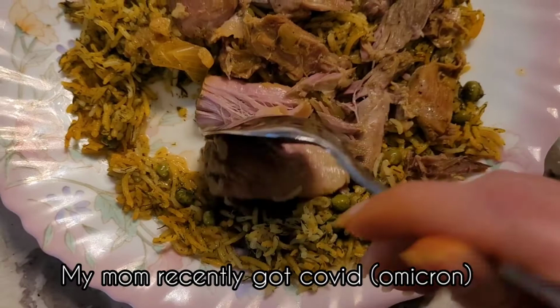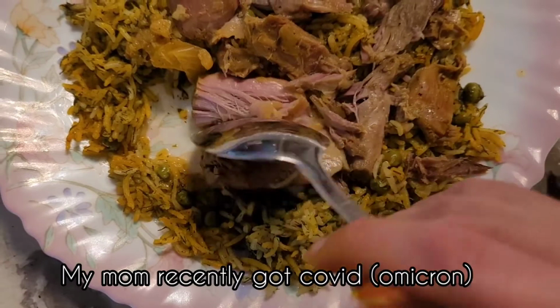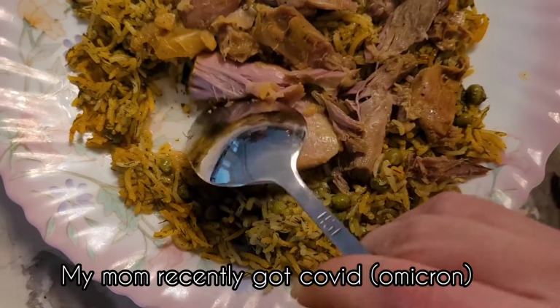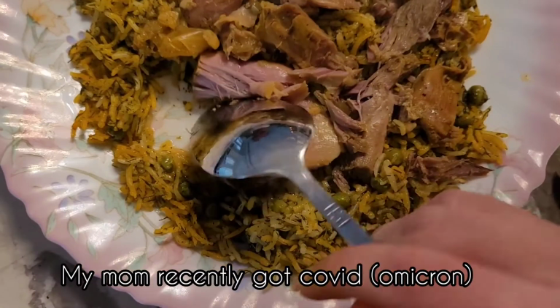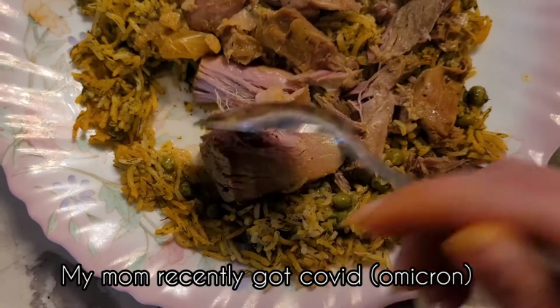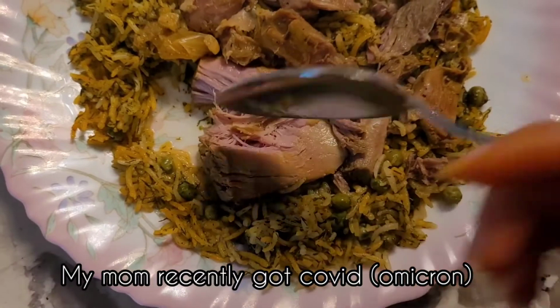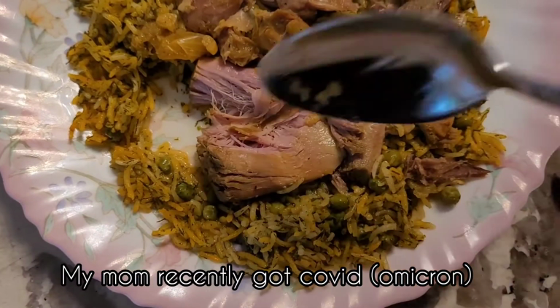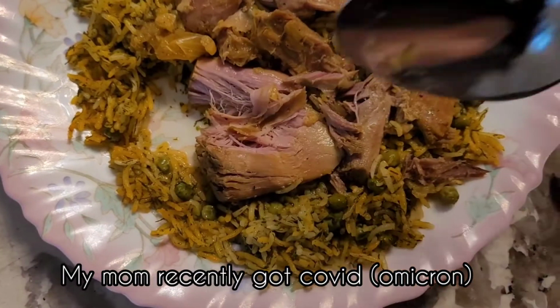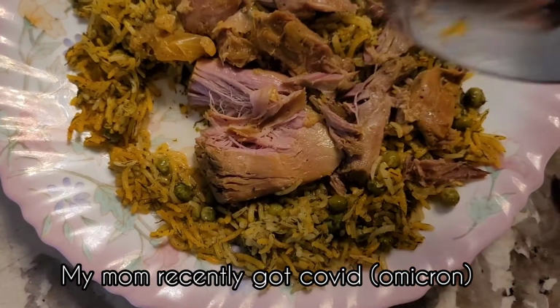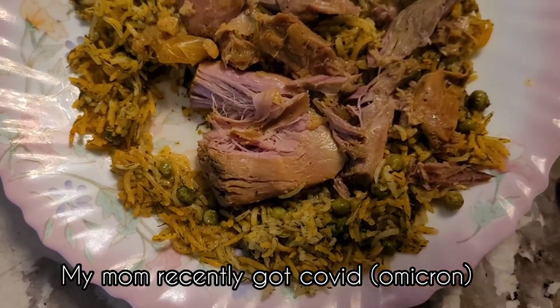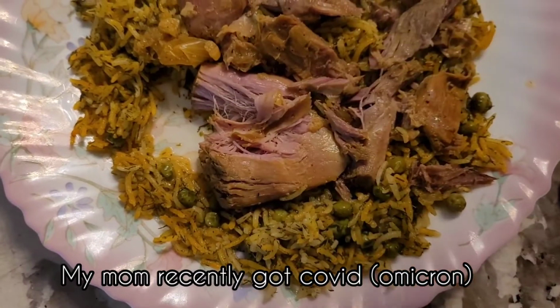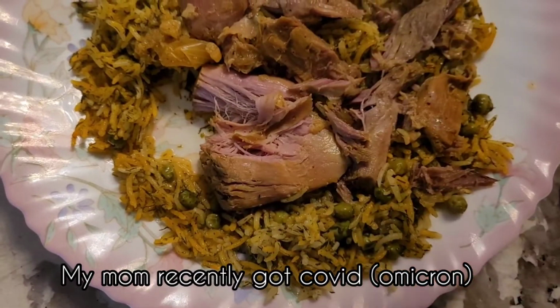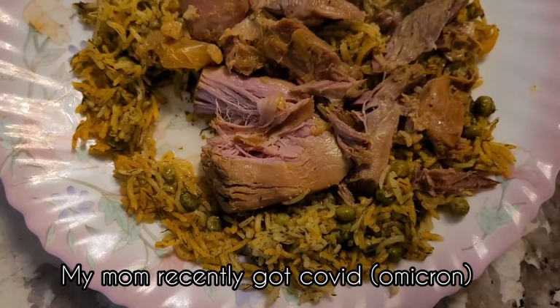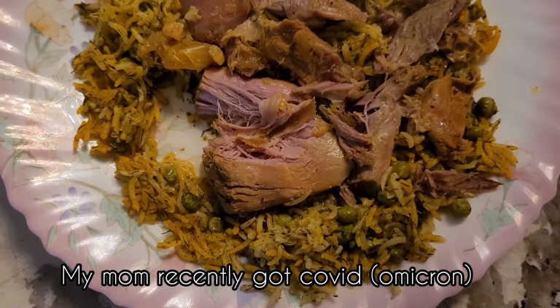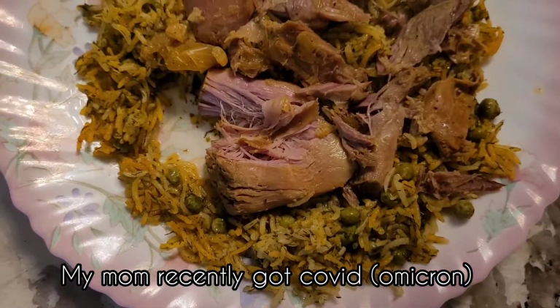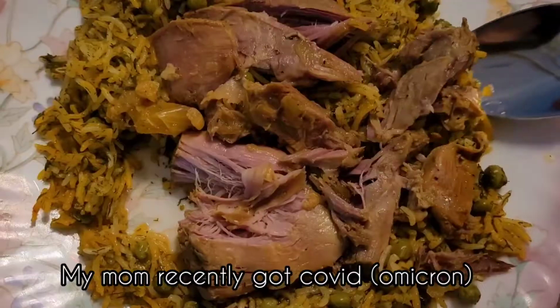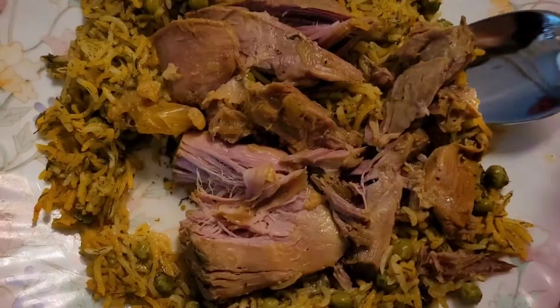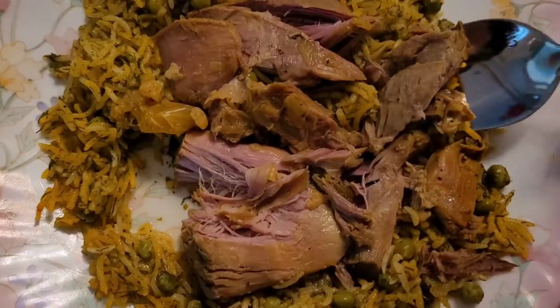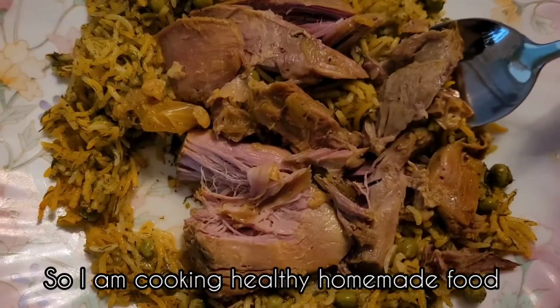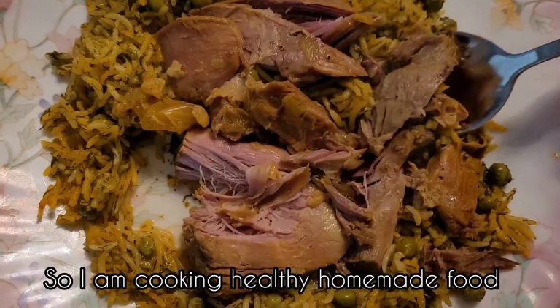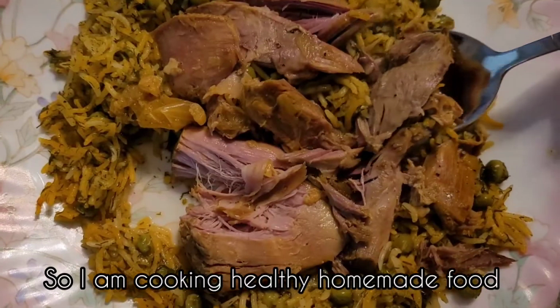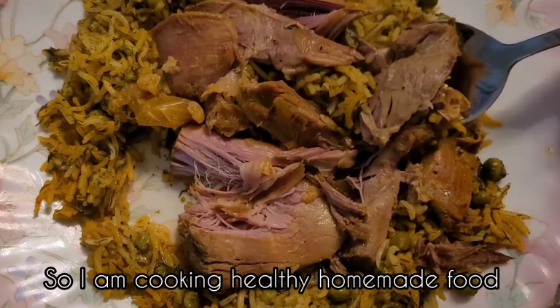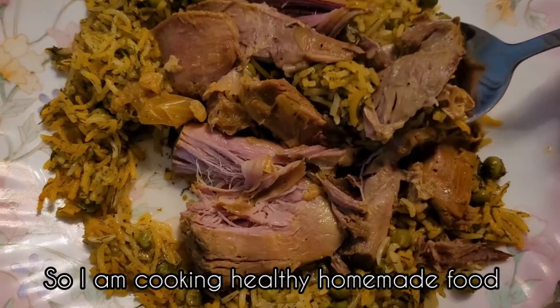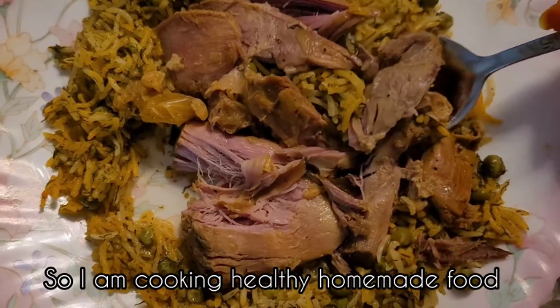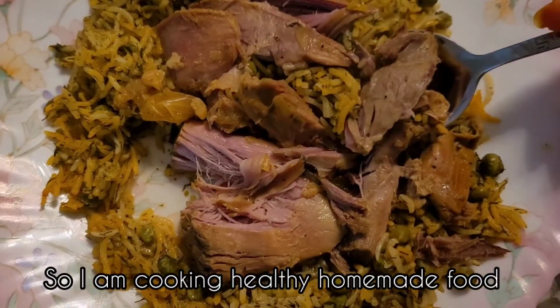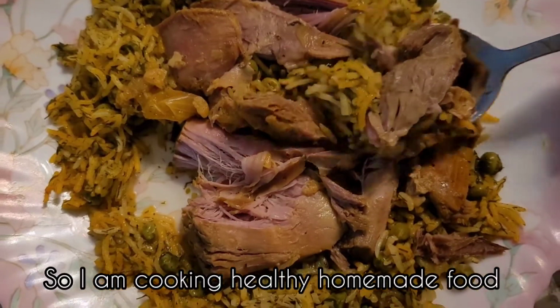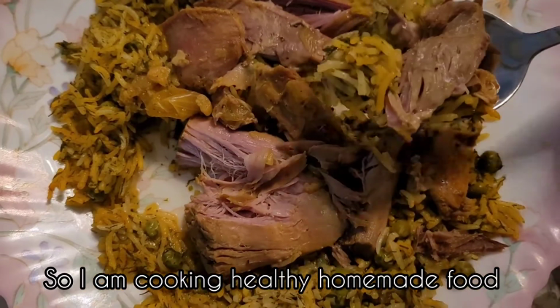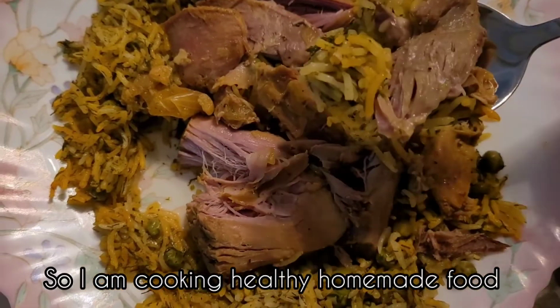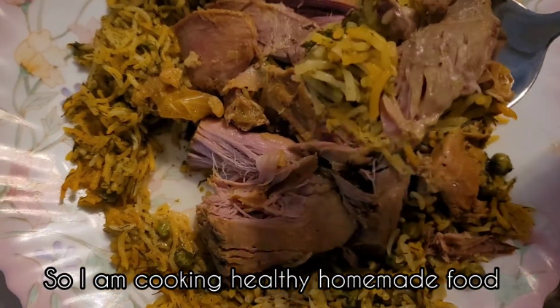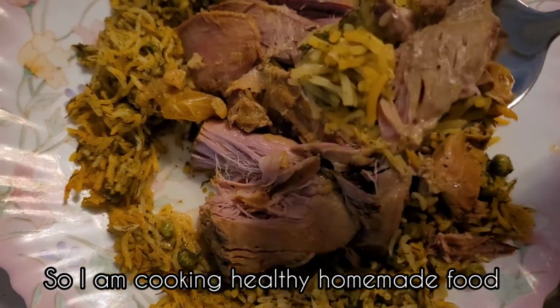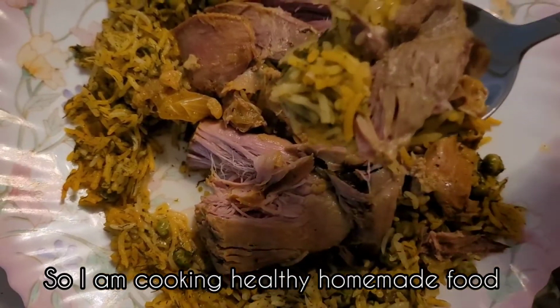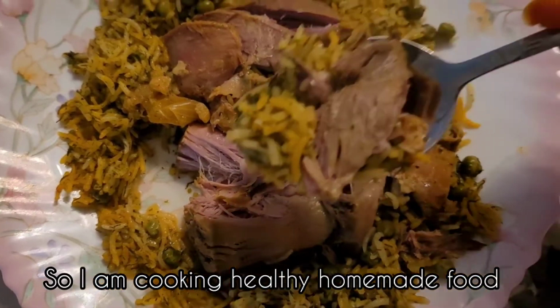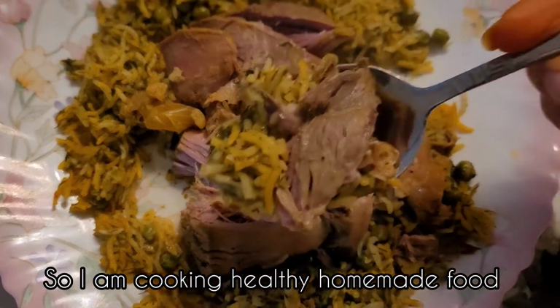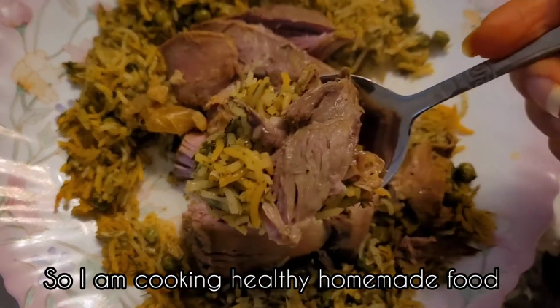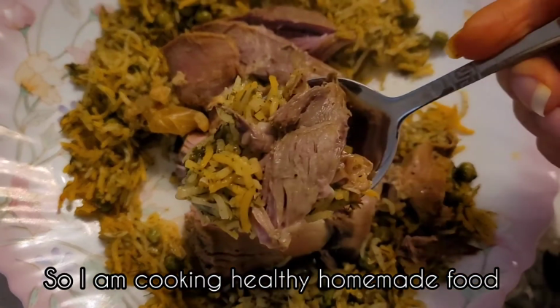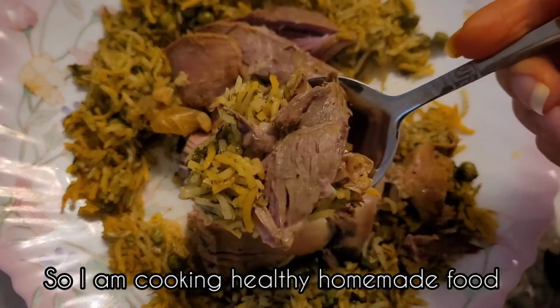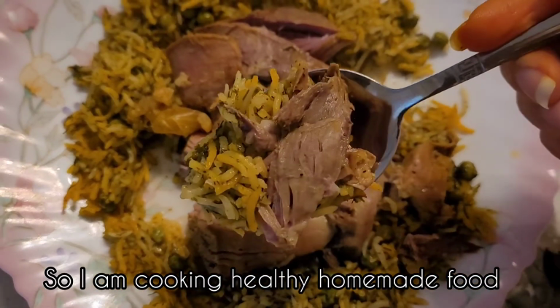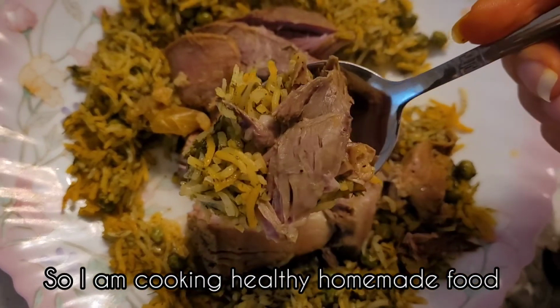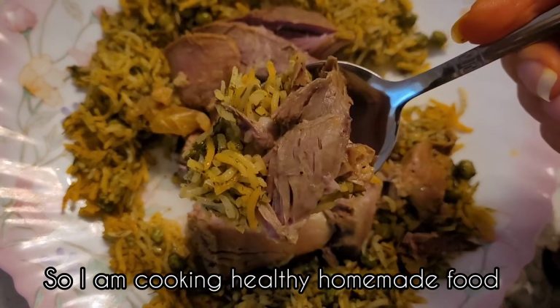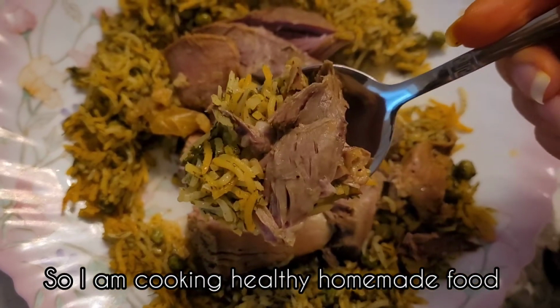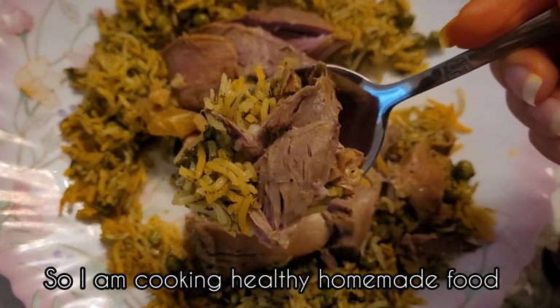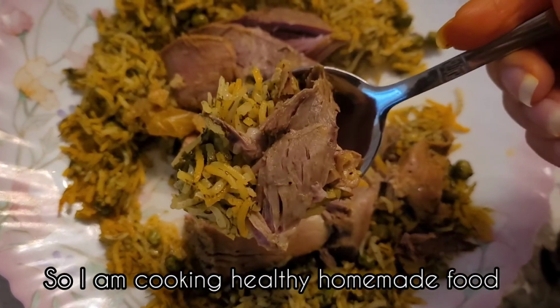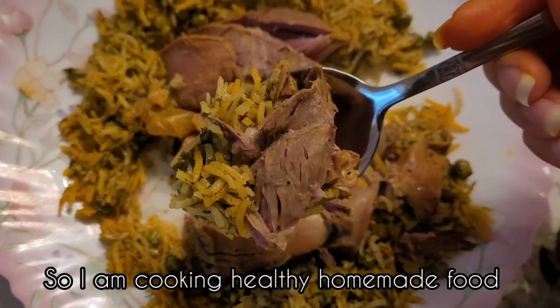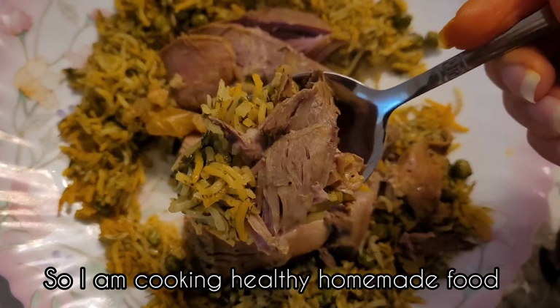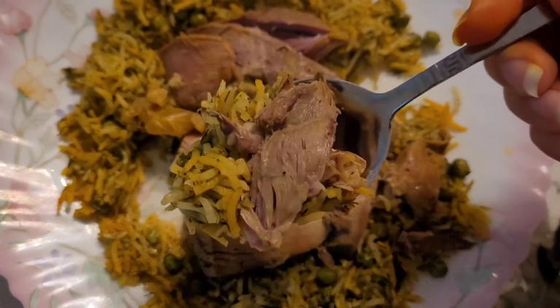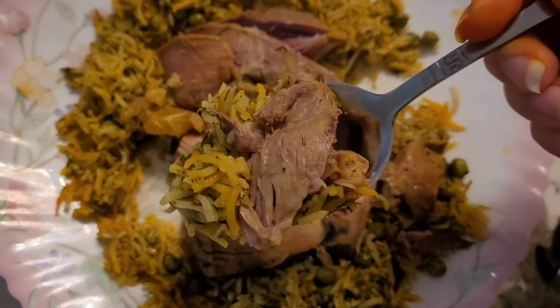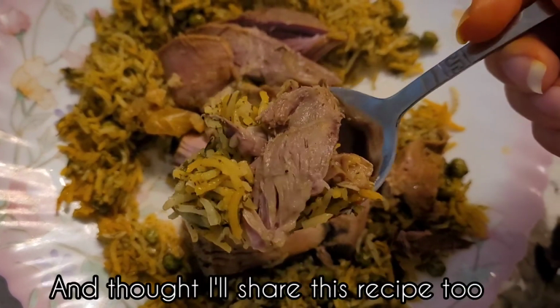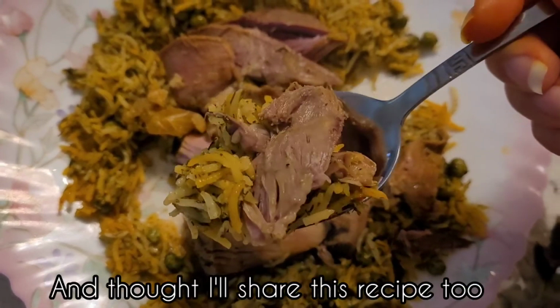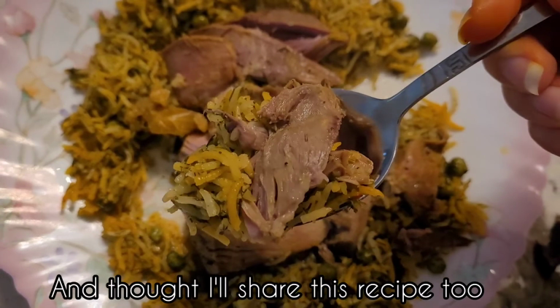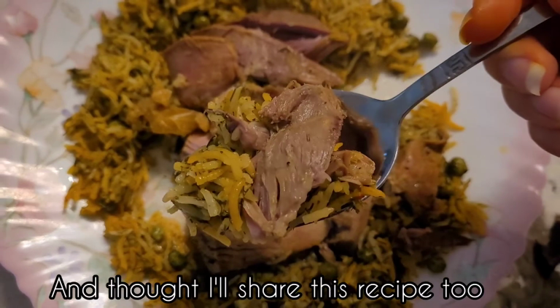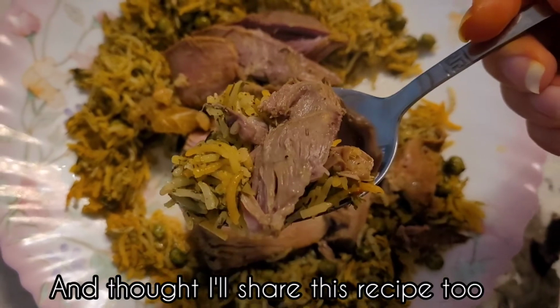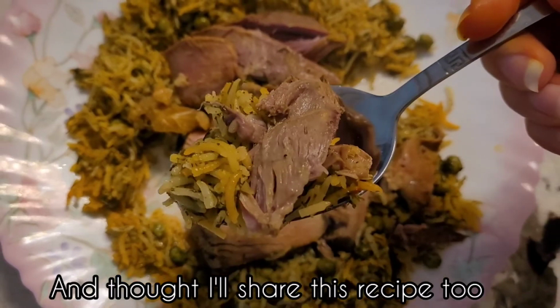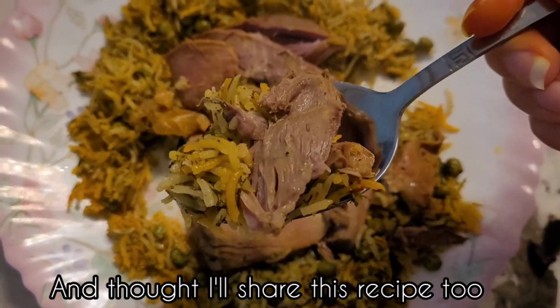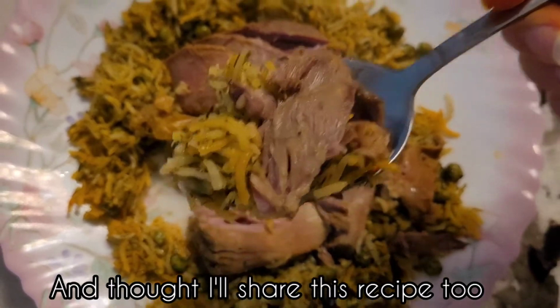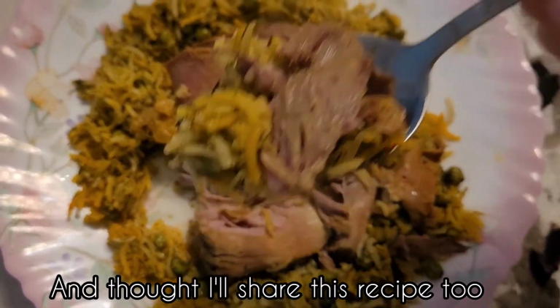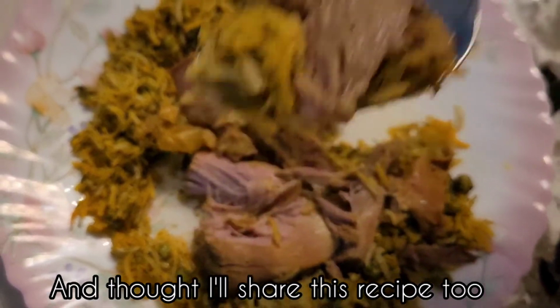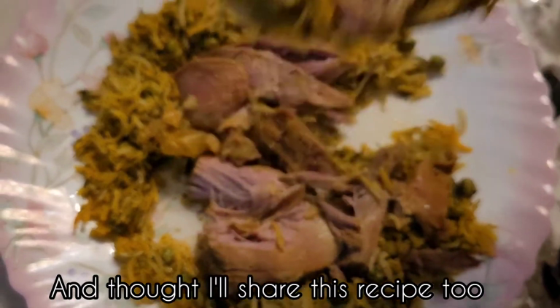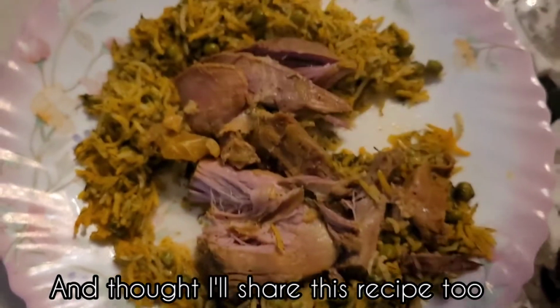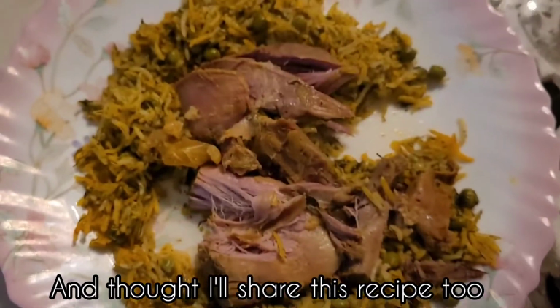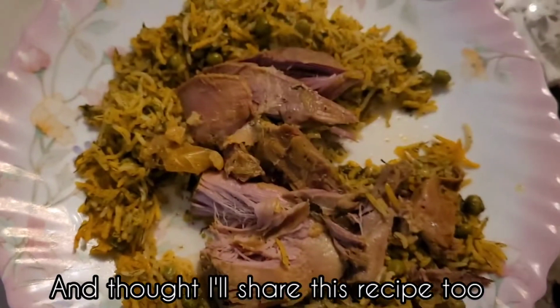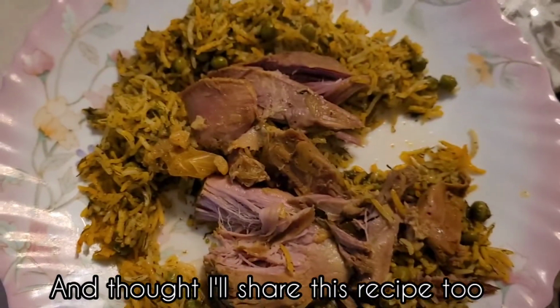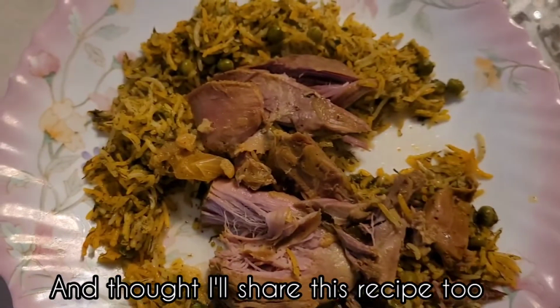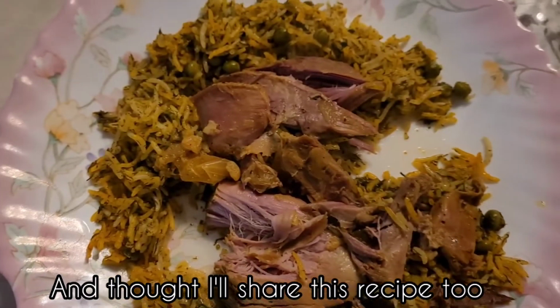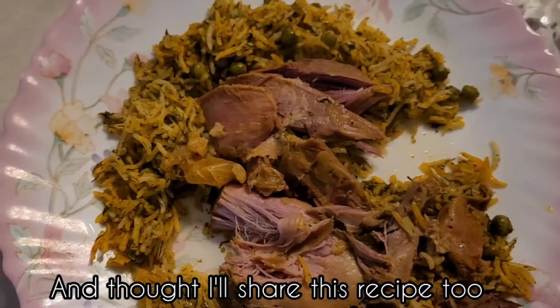My mom recently got COVID so I'm doing a lot of cooking and I thought, why not record it and upload it?